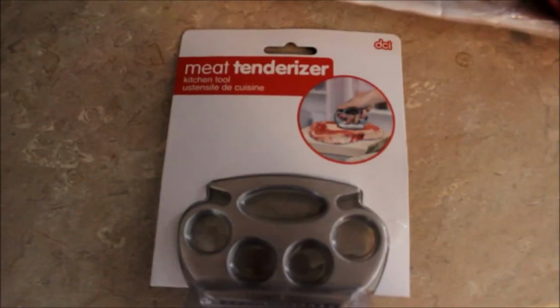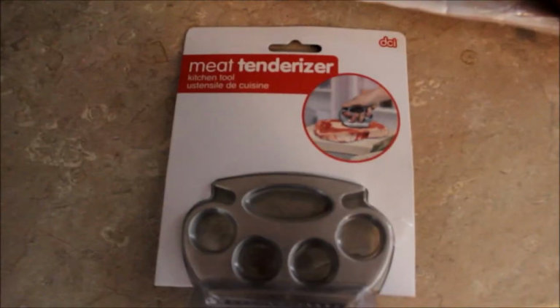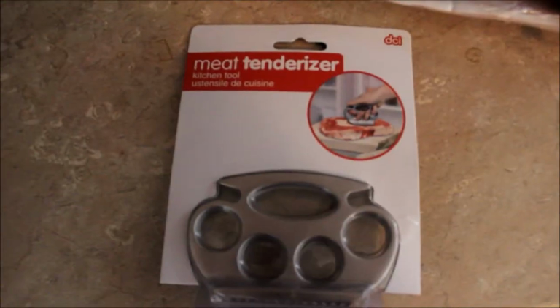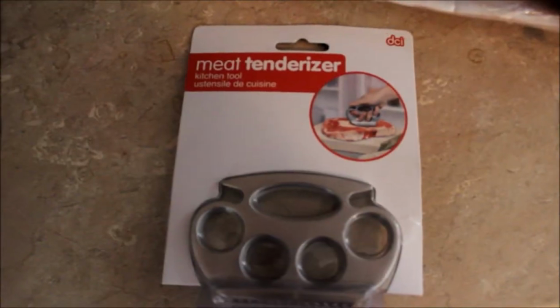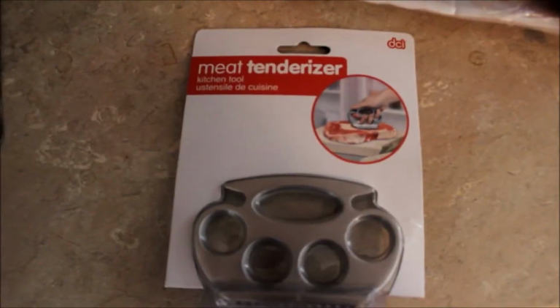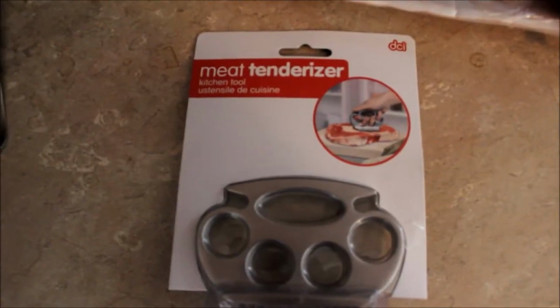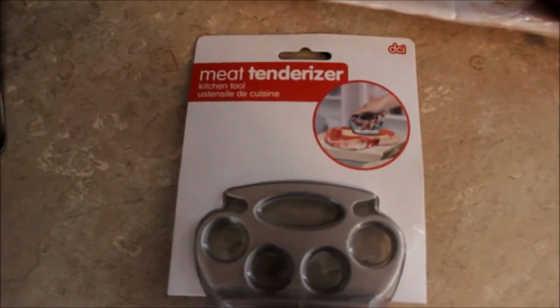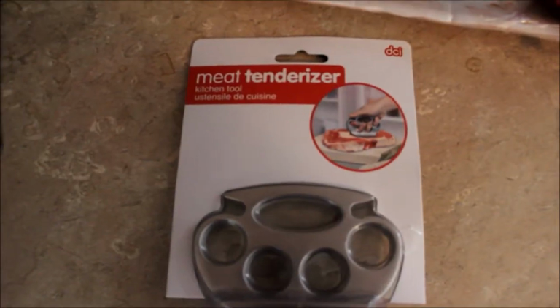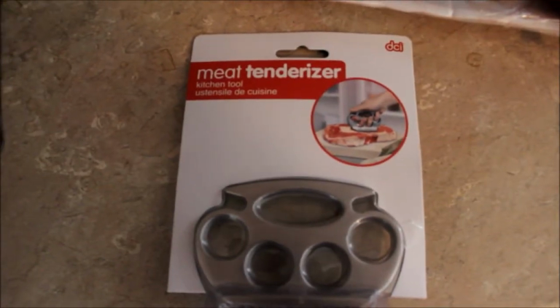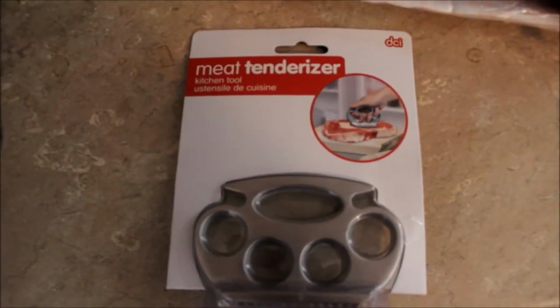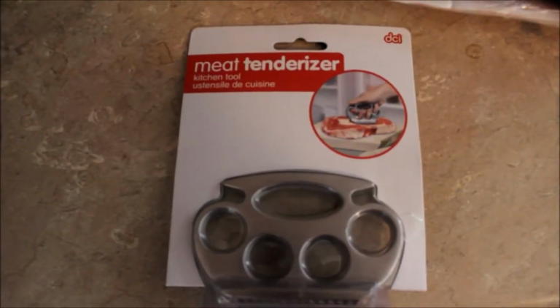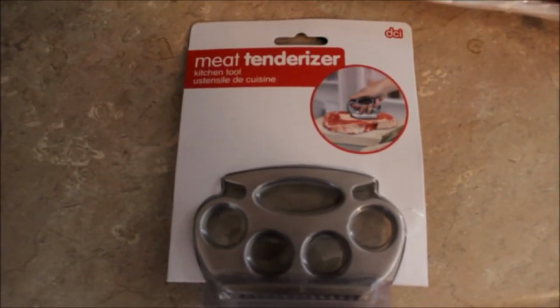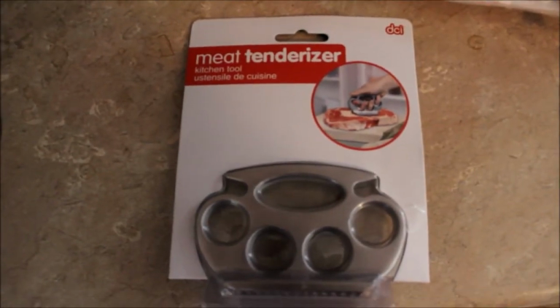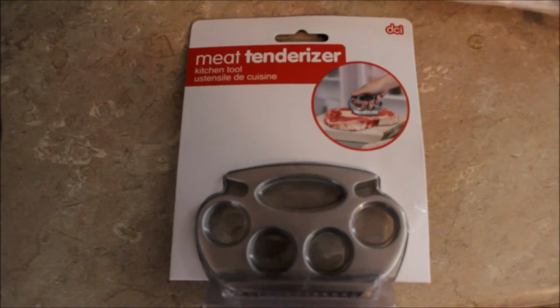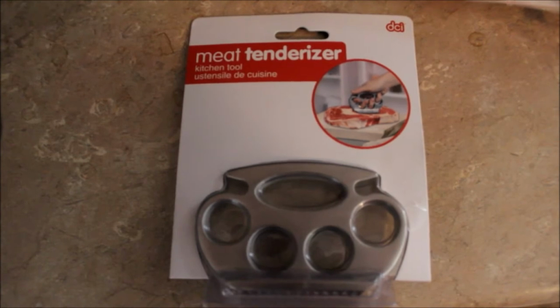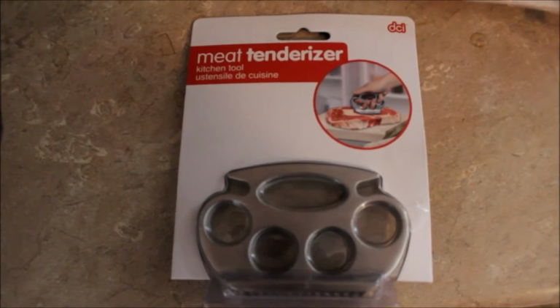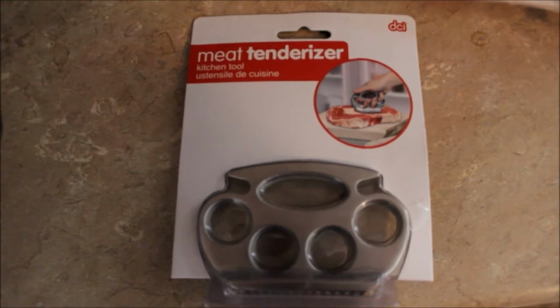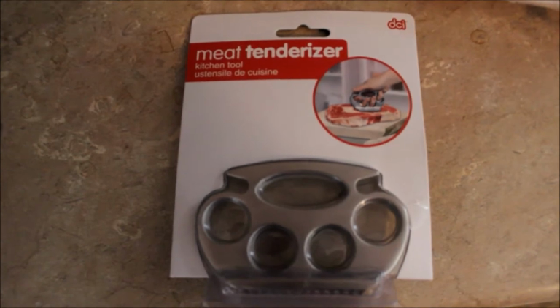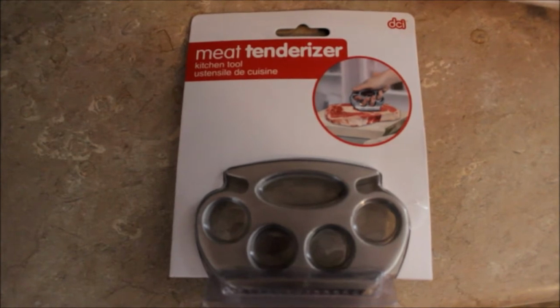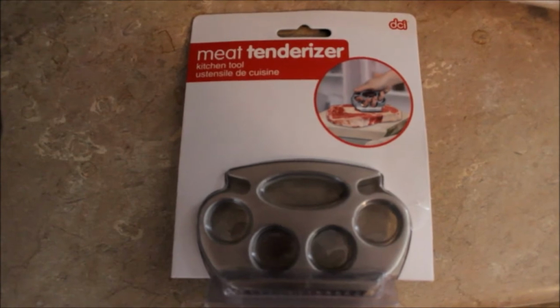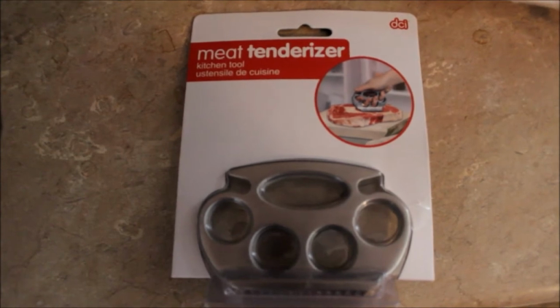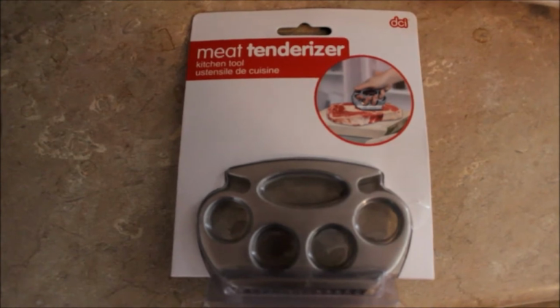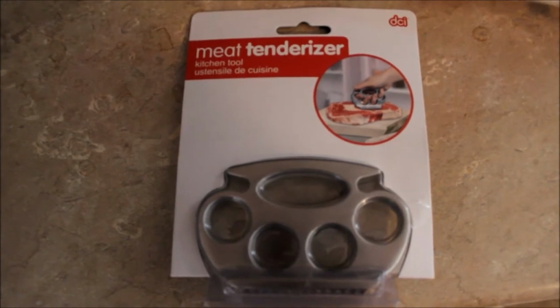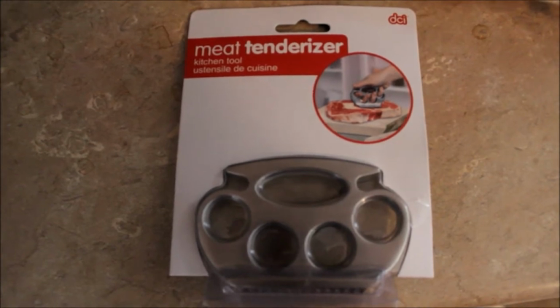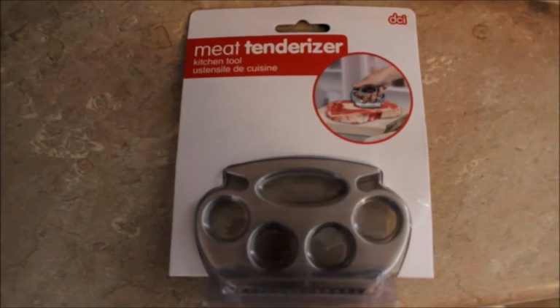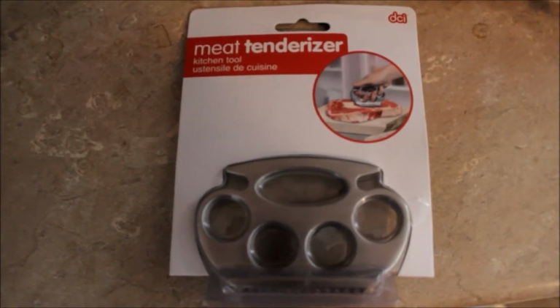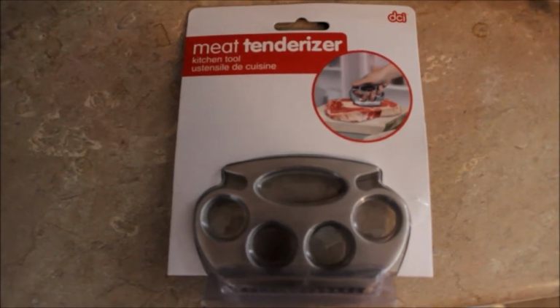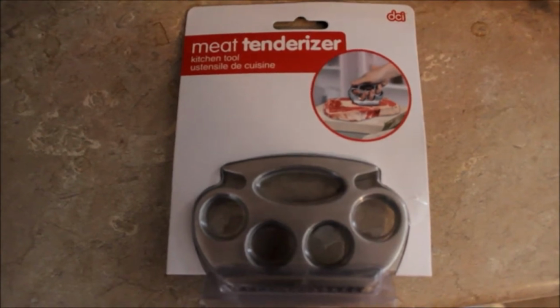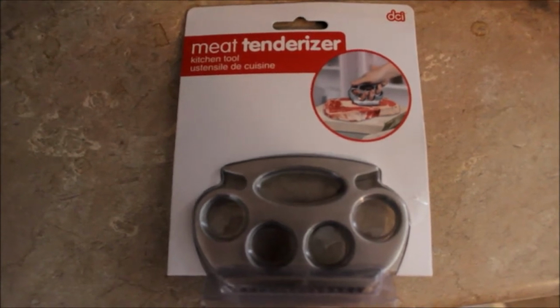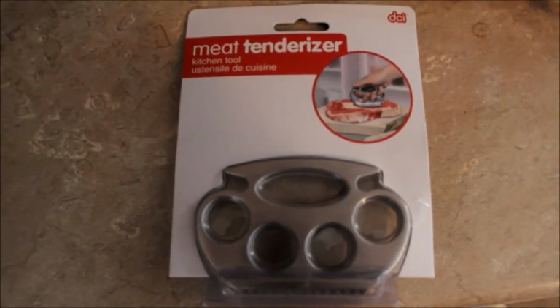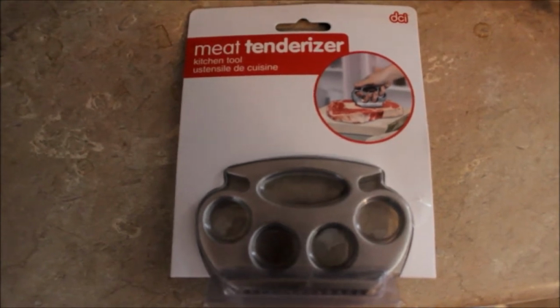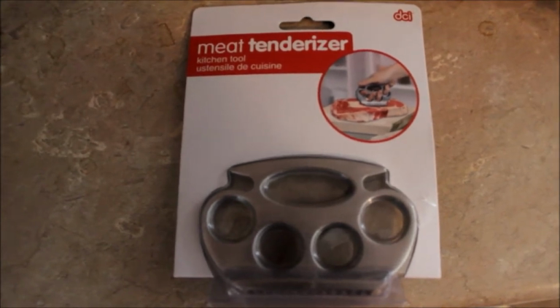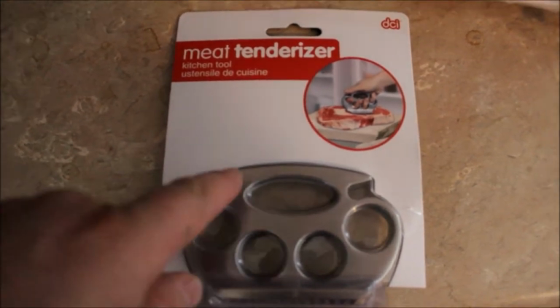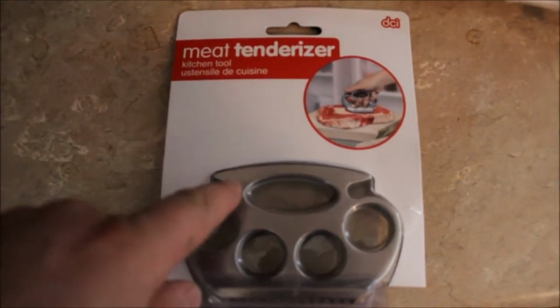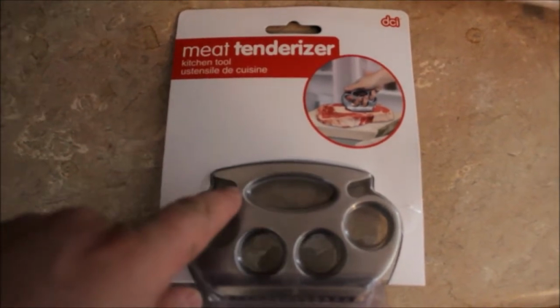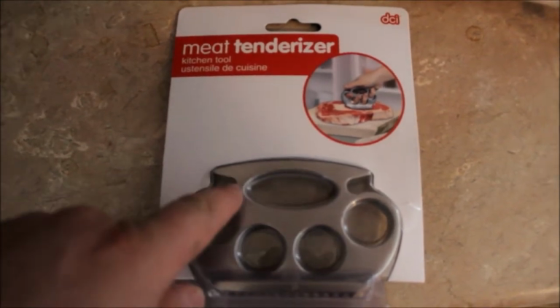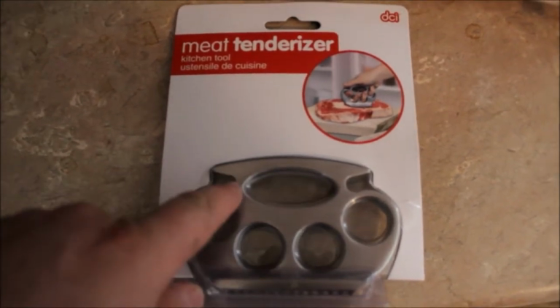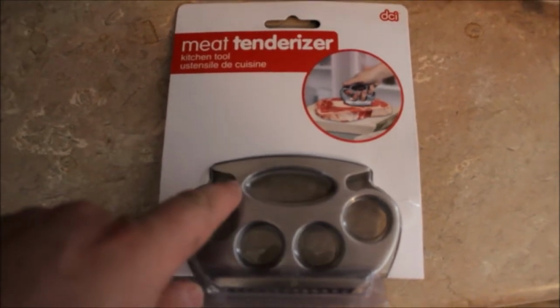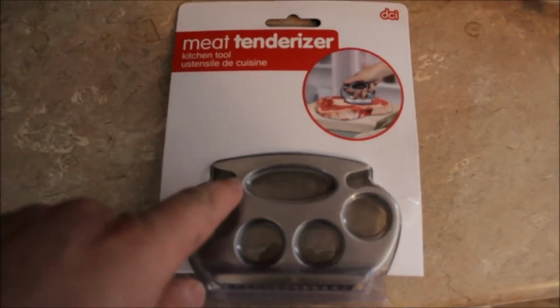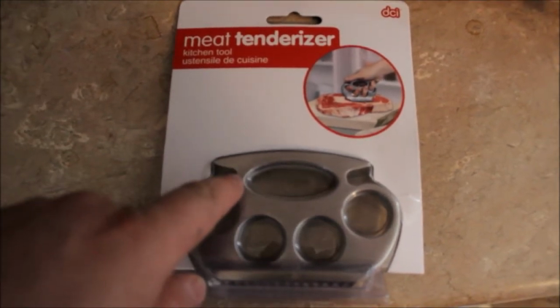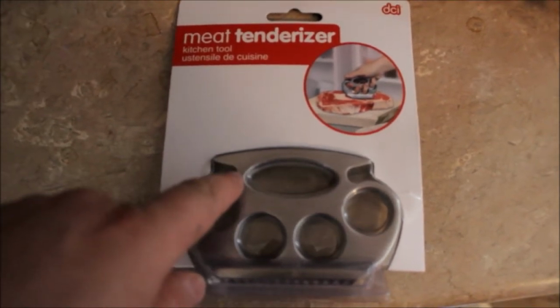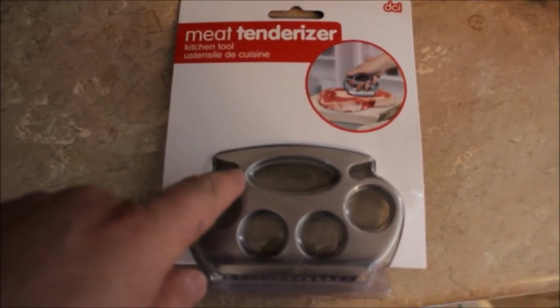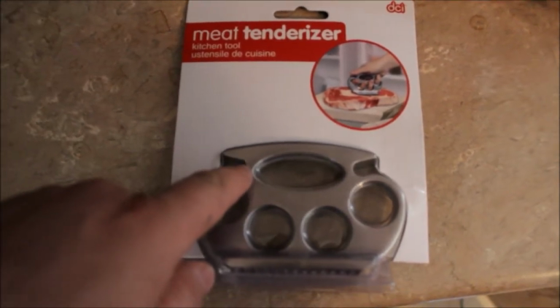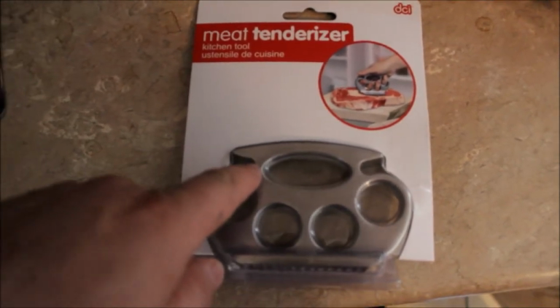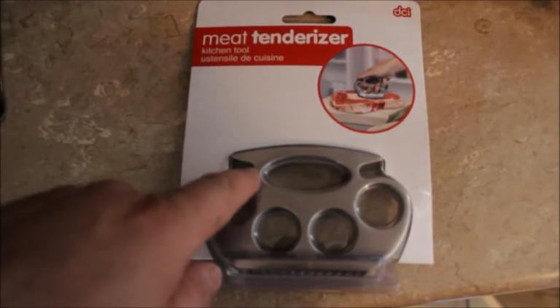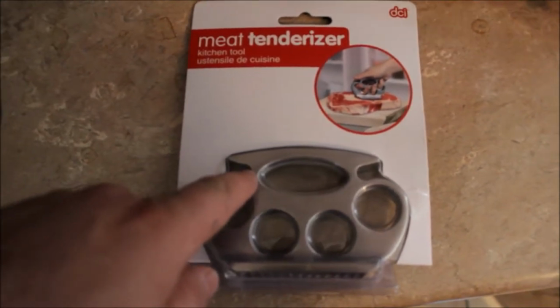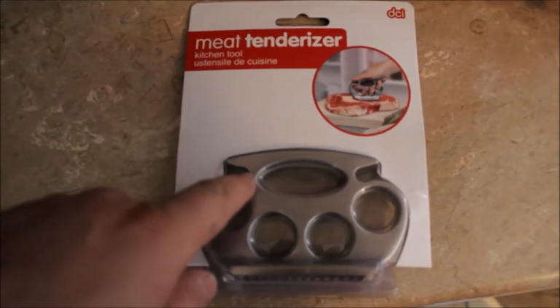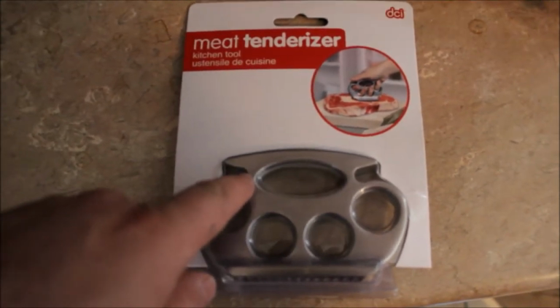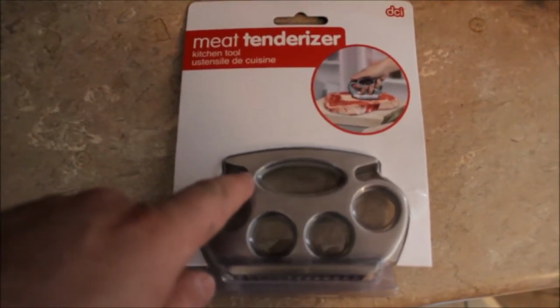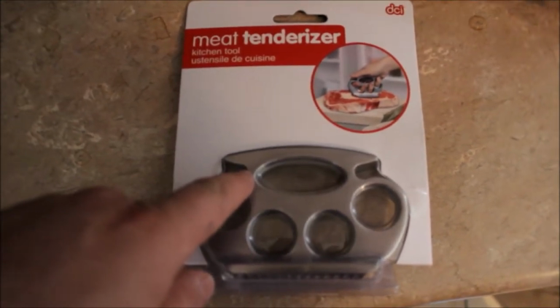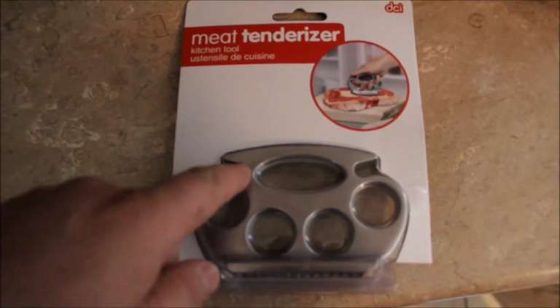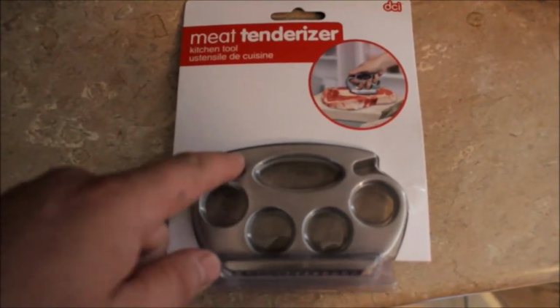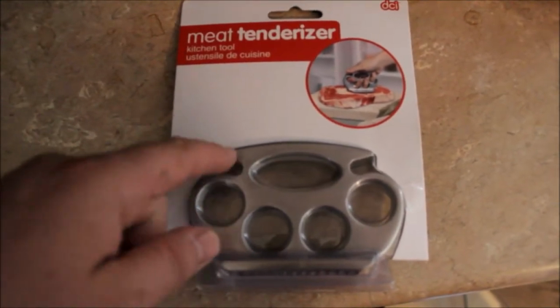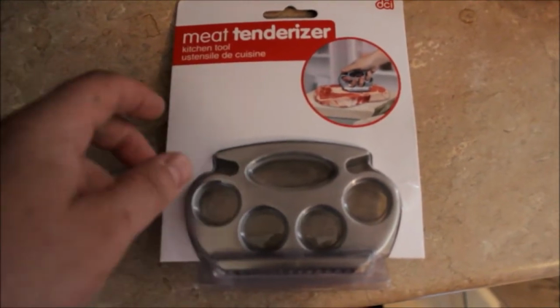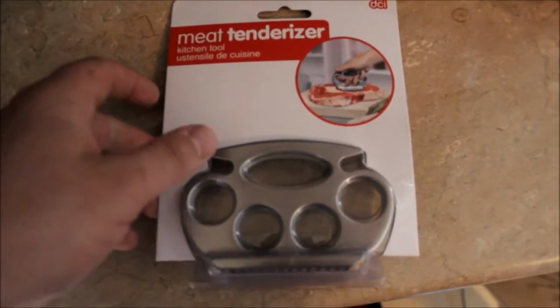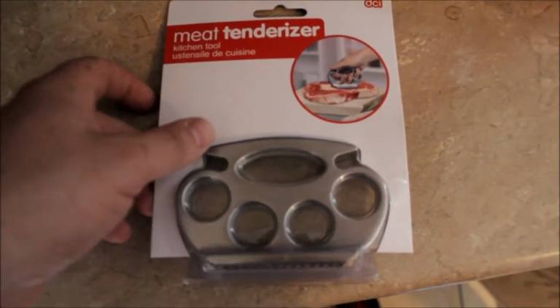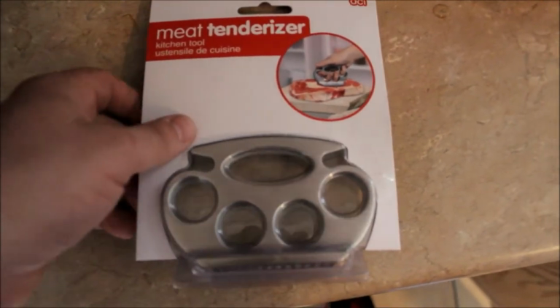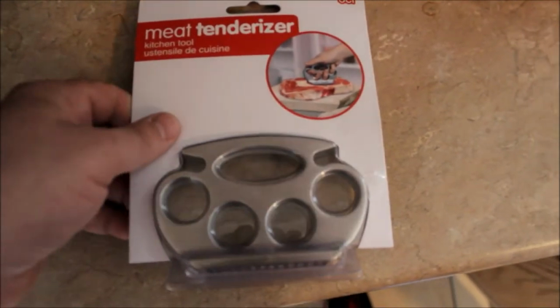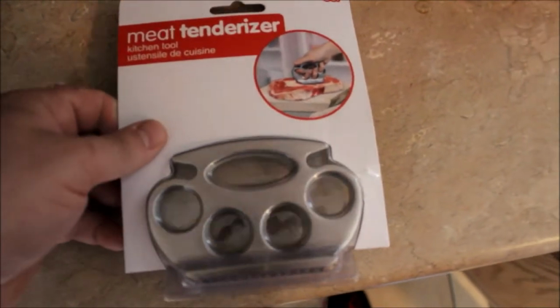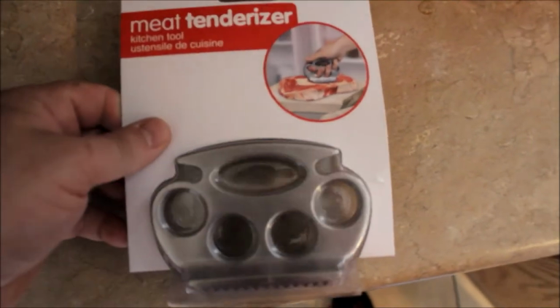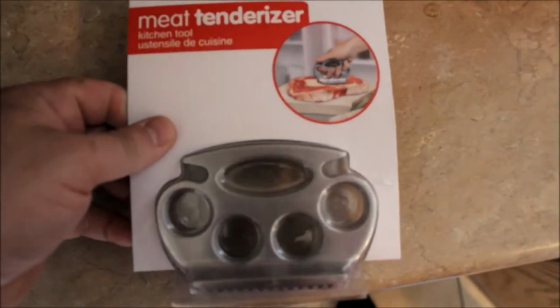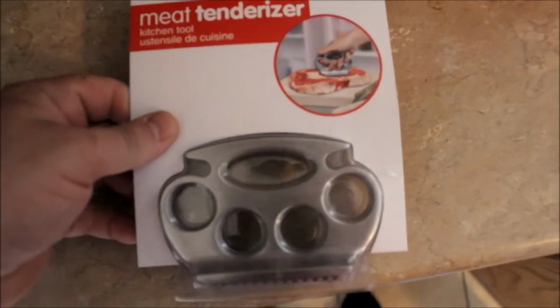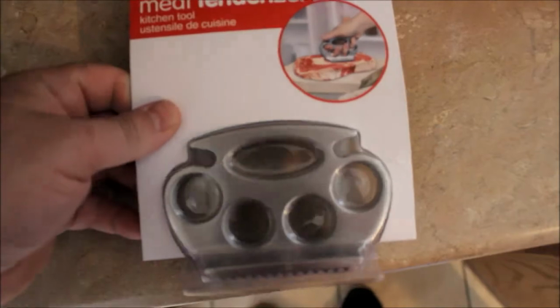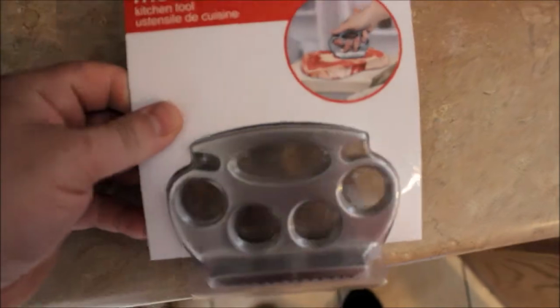Okay, it's time to unbox the meat tenderizer. It didn't even come in a box. It comes like this so you can see it.